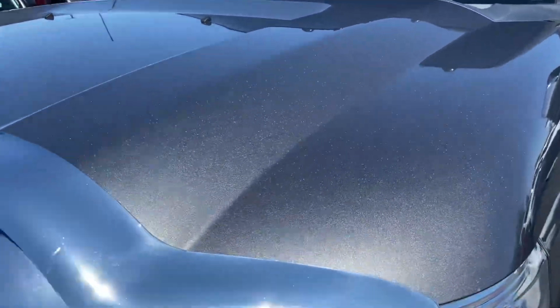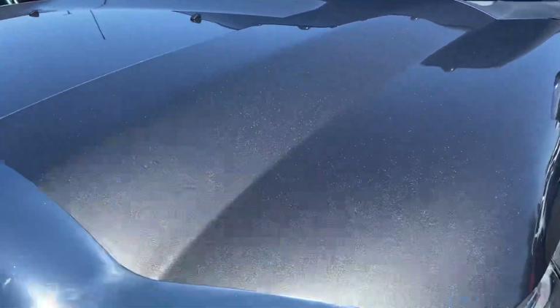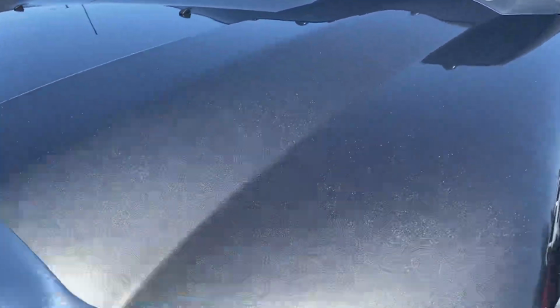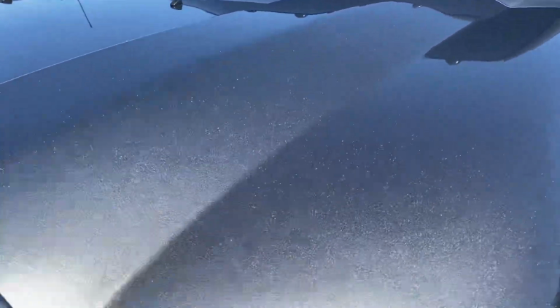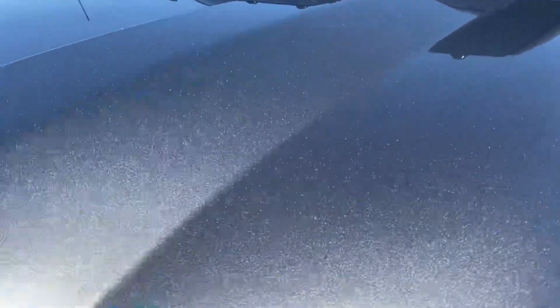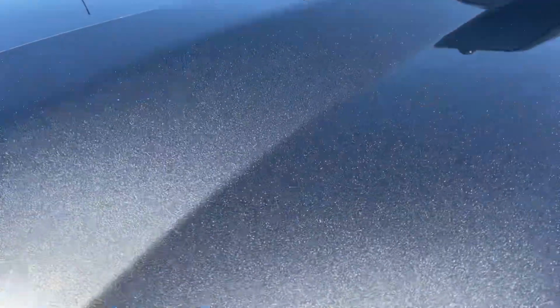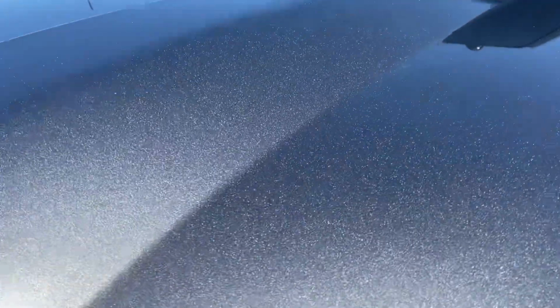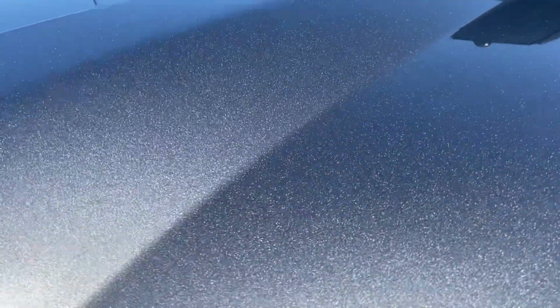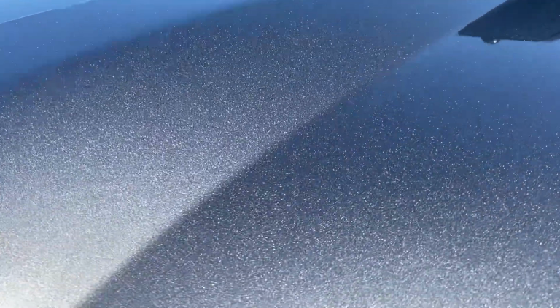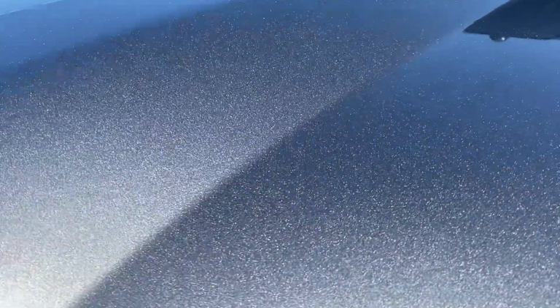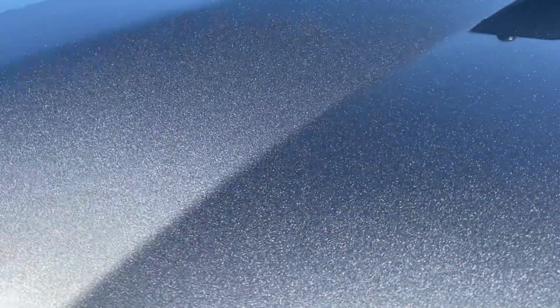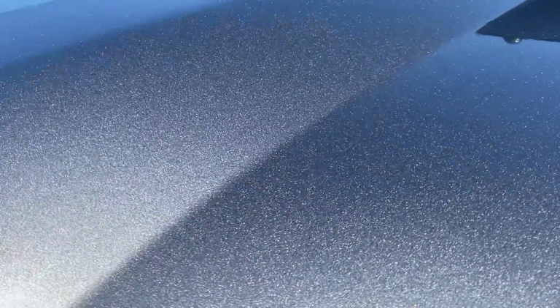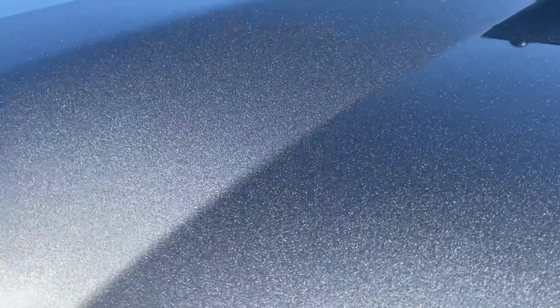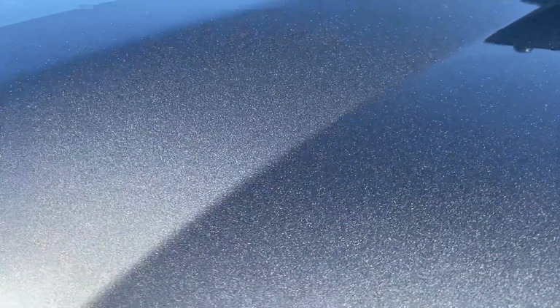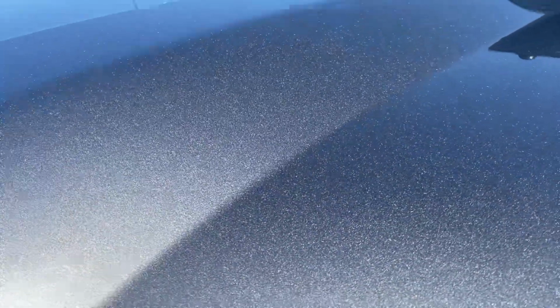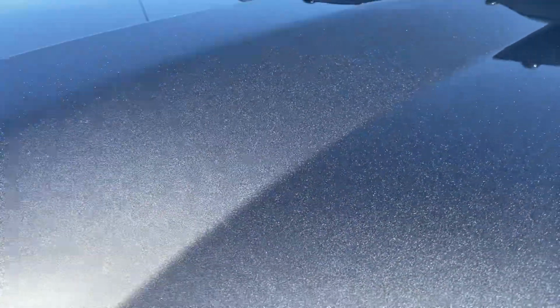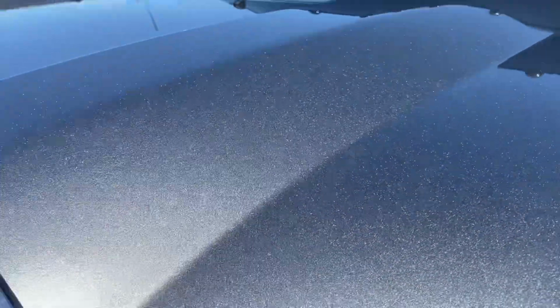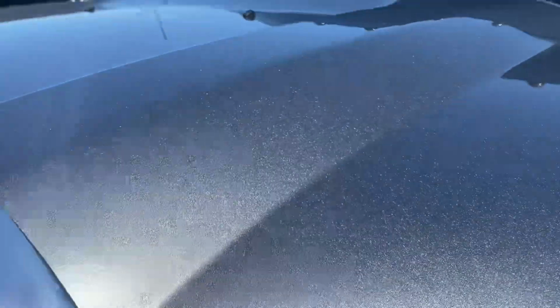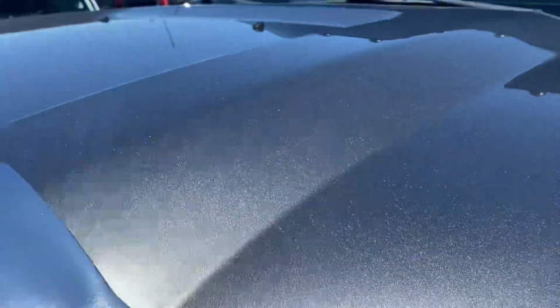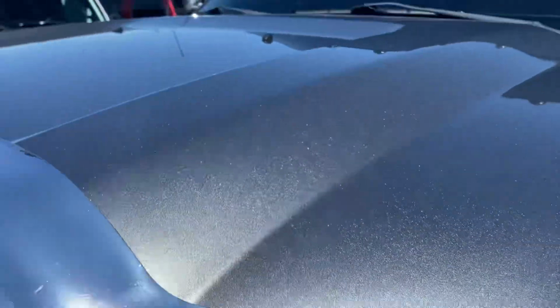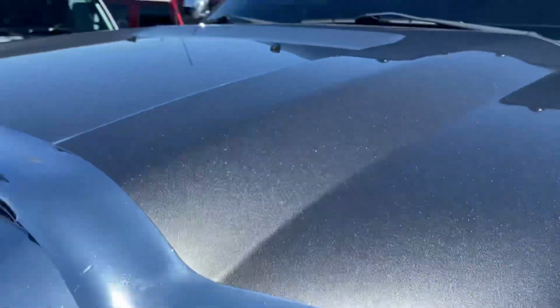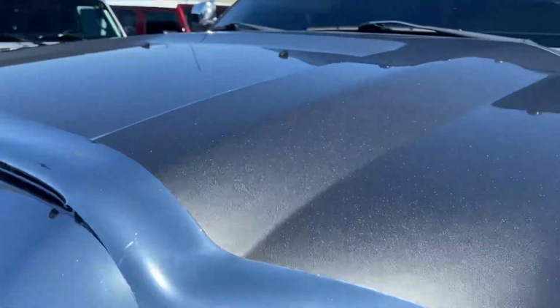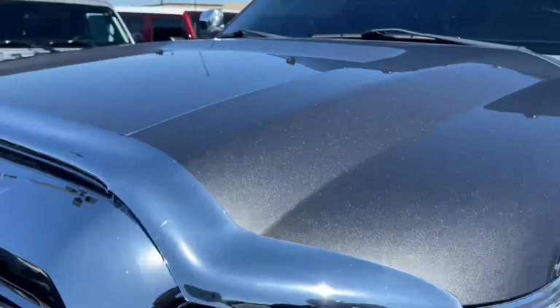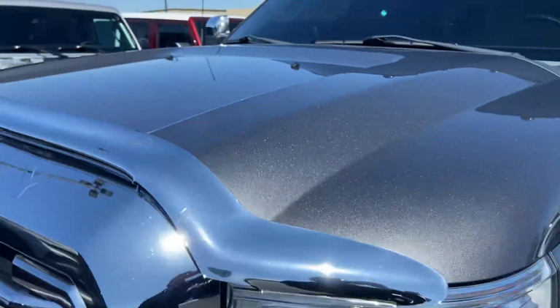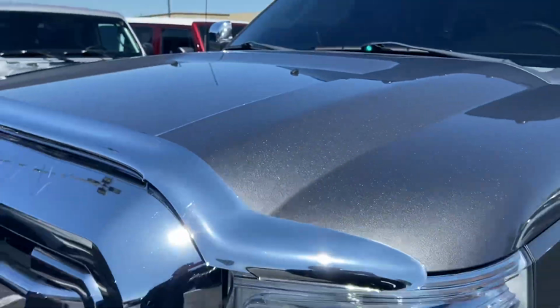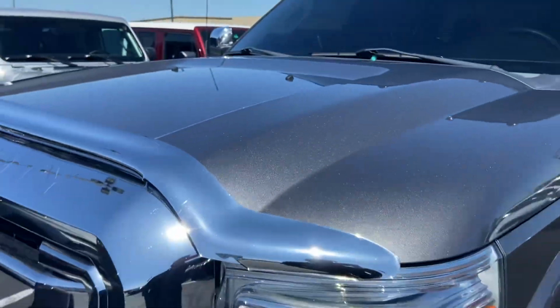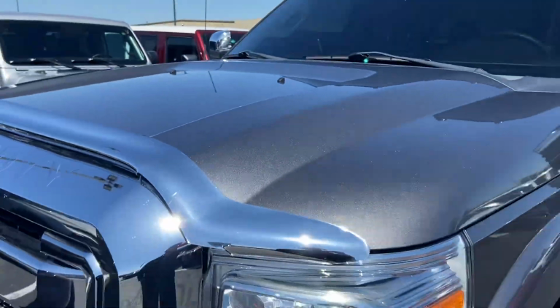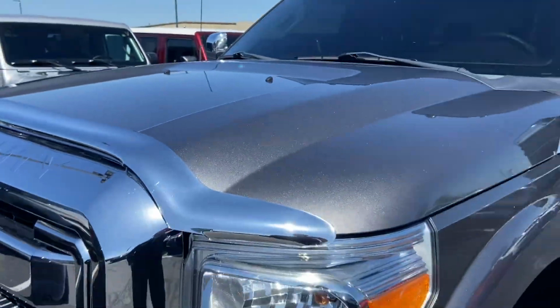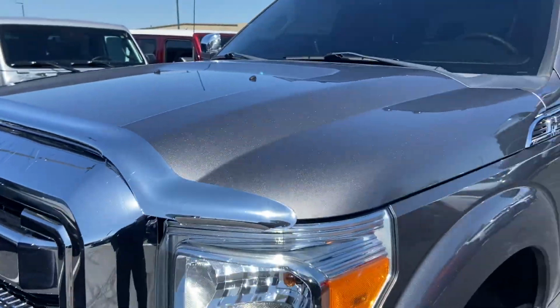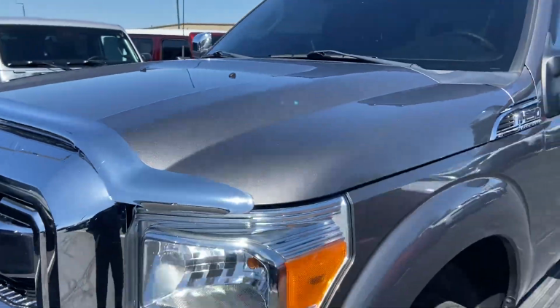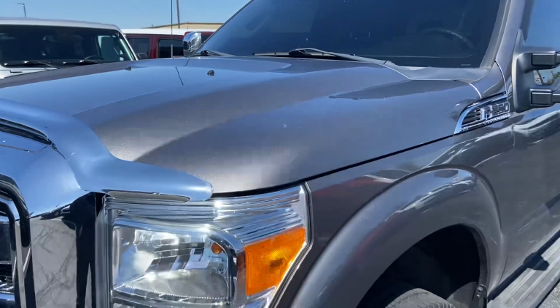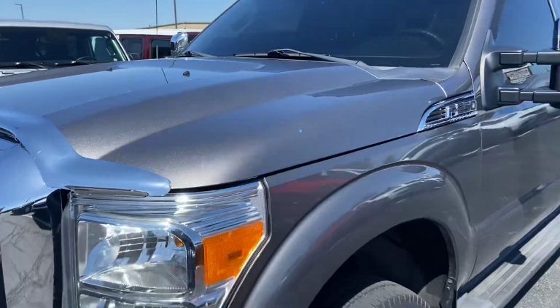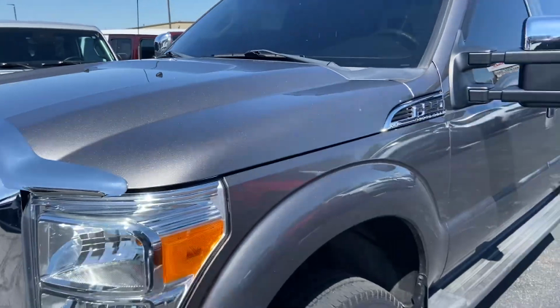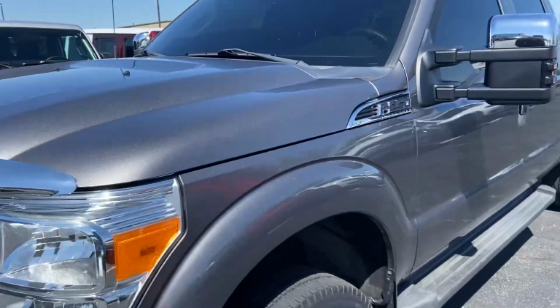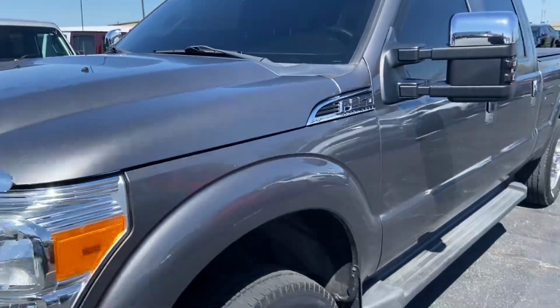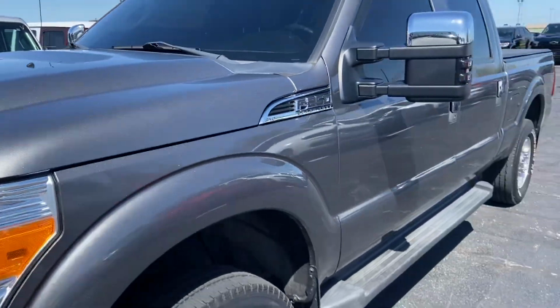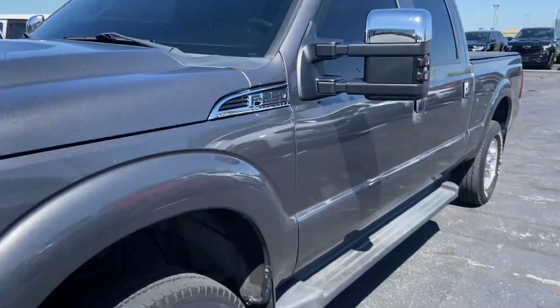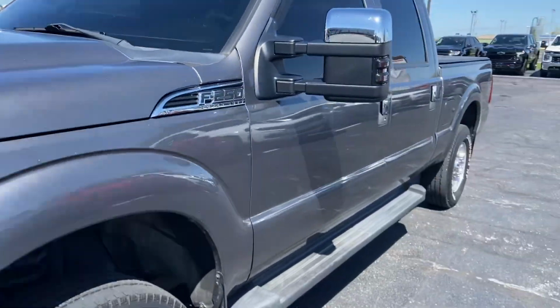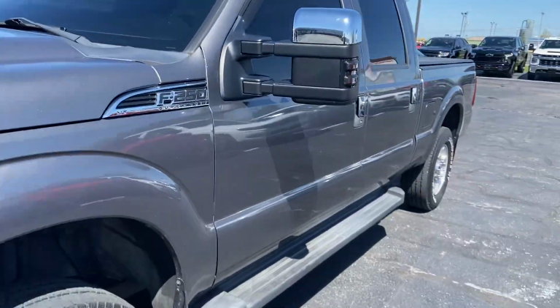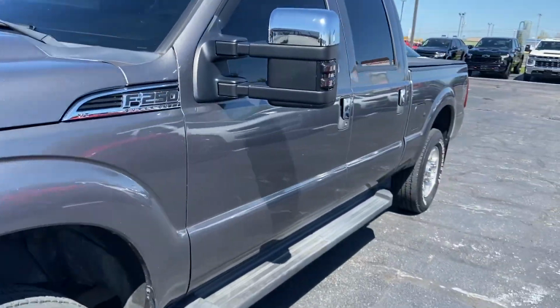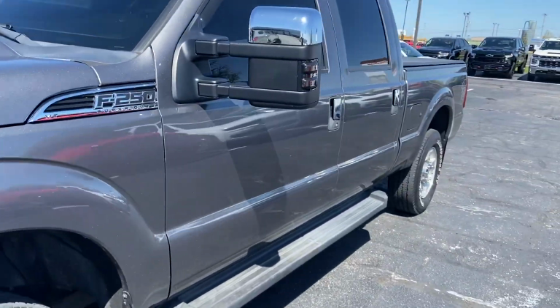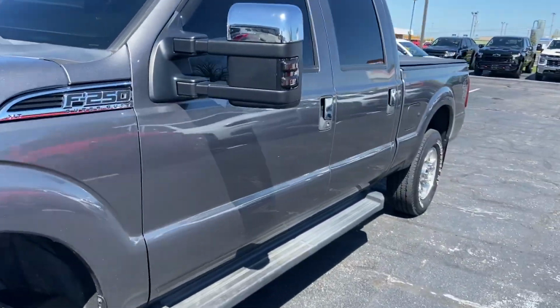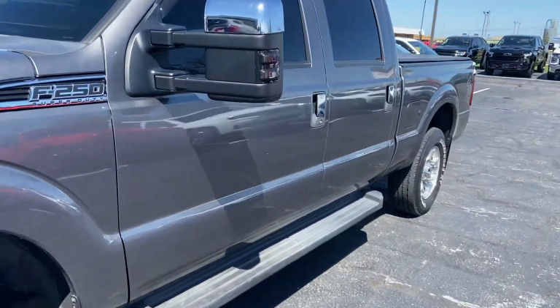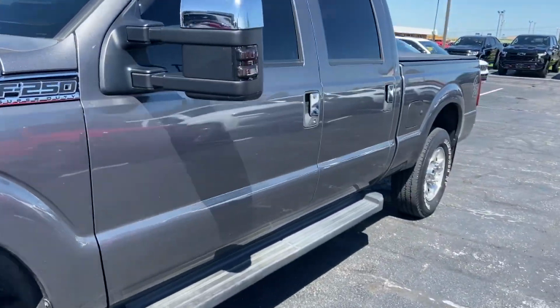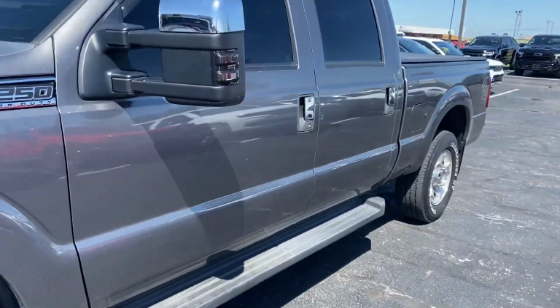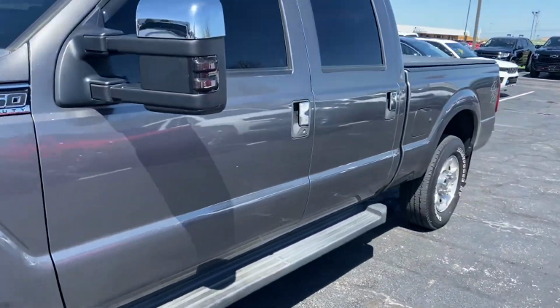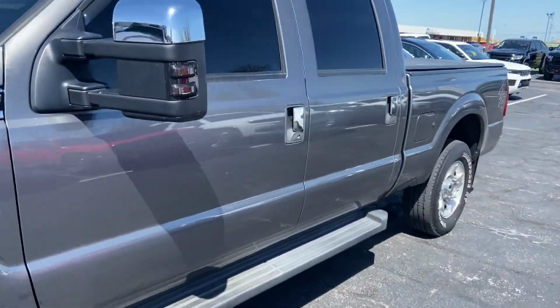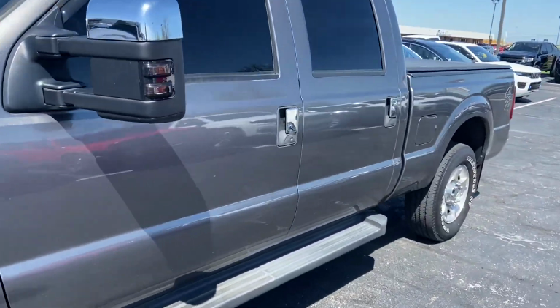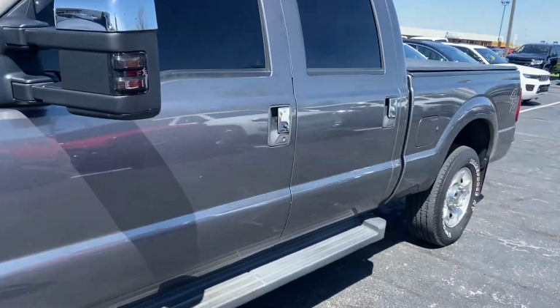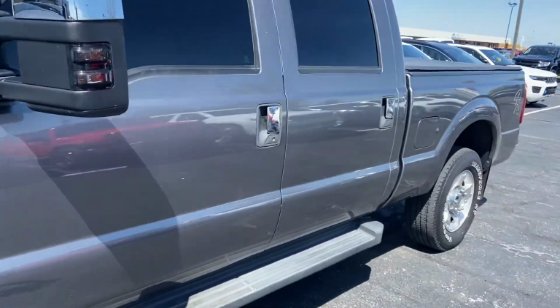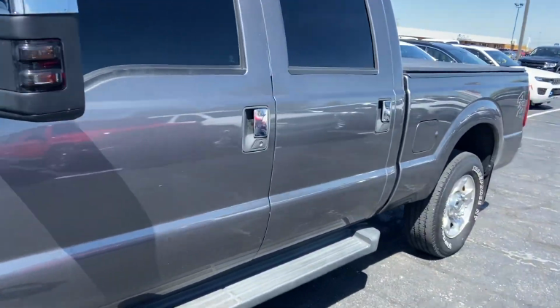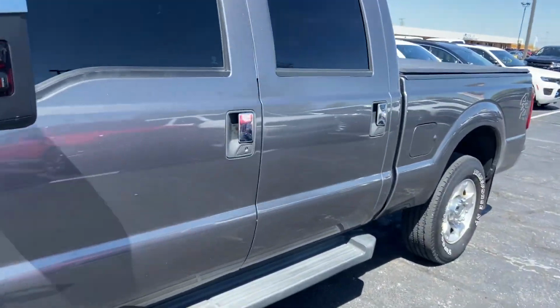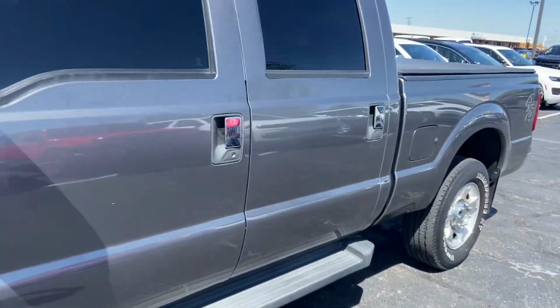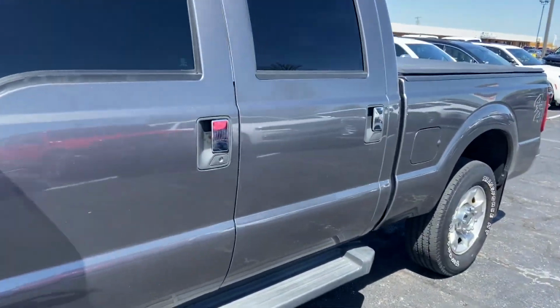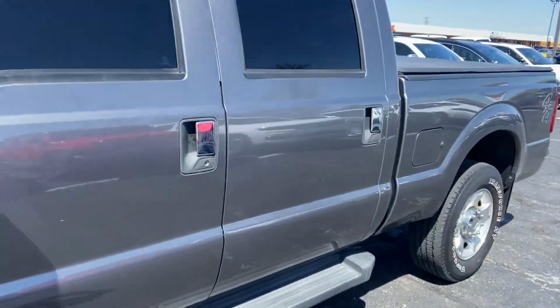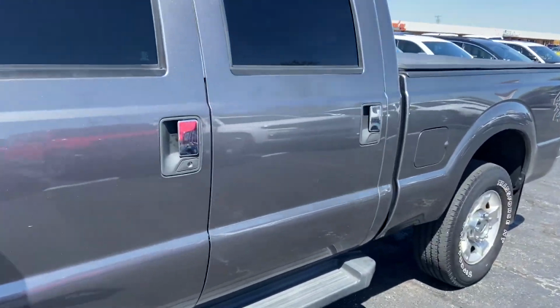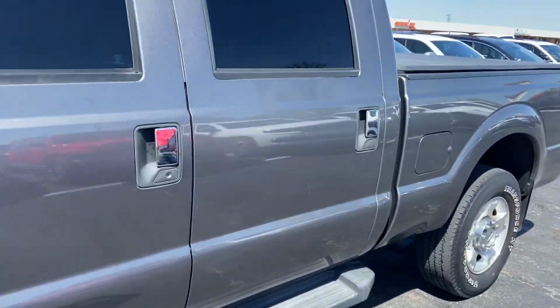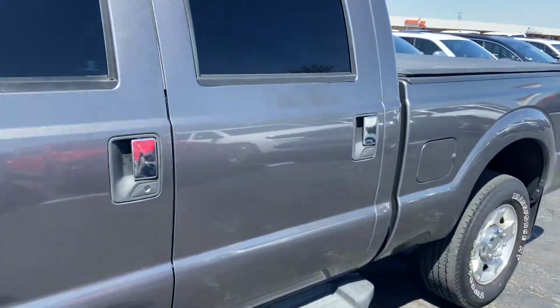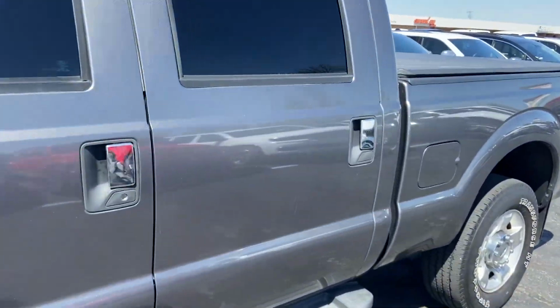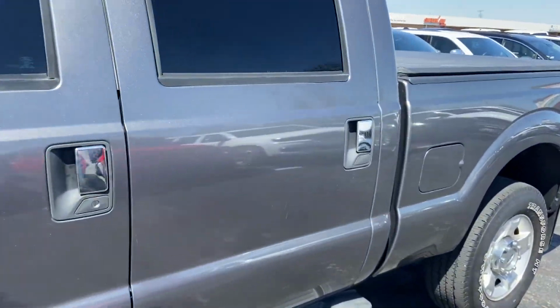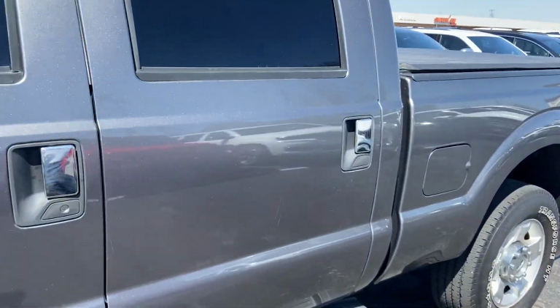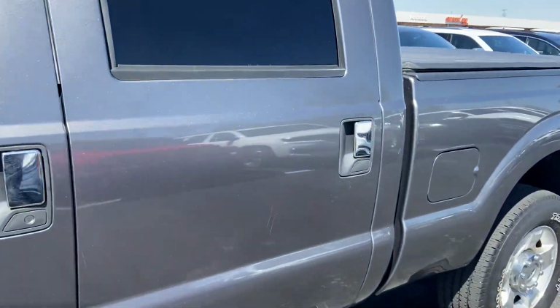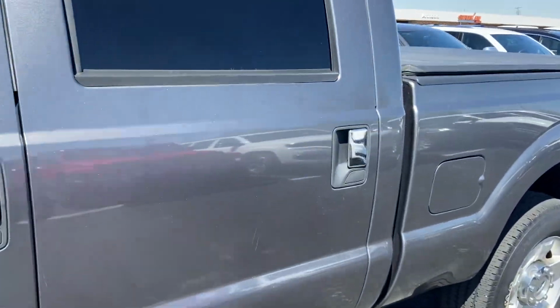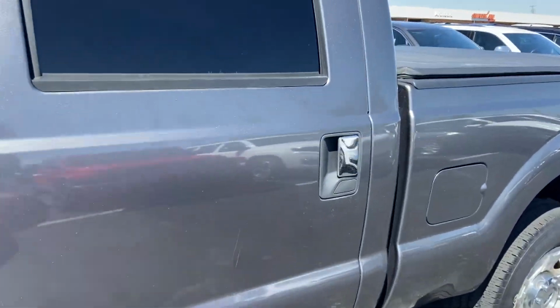Paint's still got that sparkle in it. I mean, this is really one of the cleanest trucks that I have ever seen — being 12 years old.